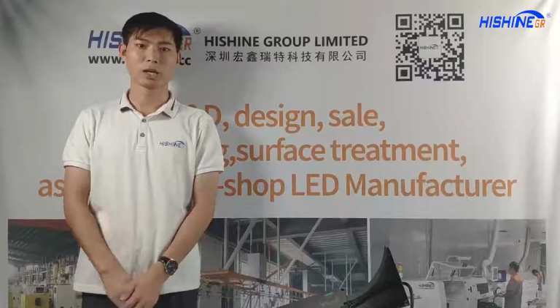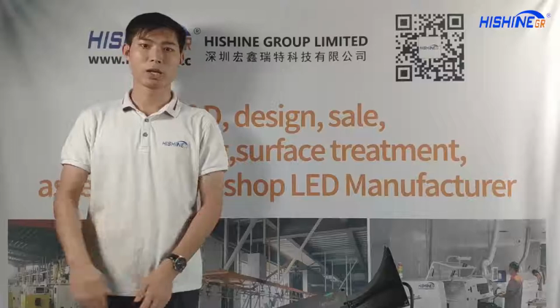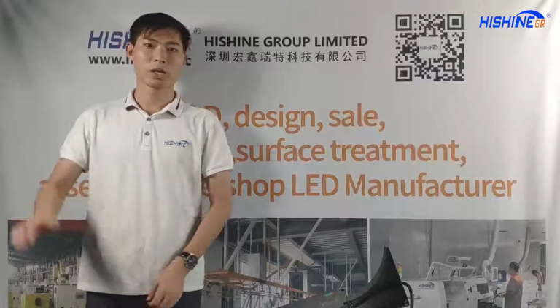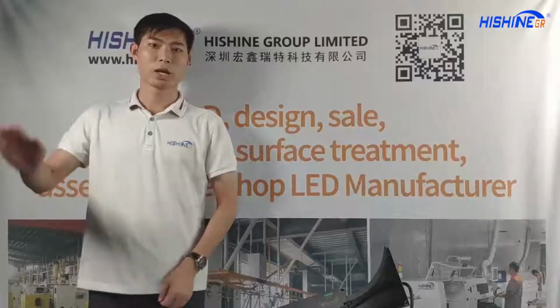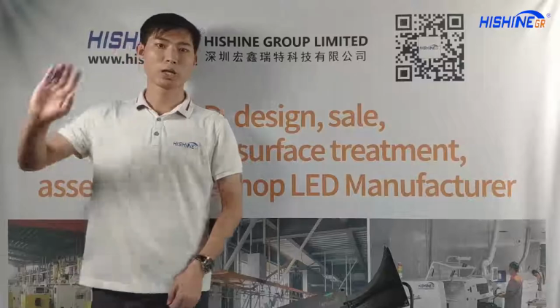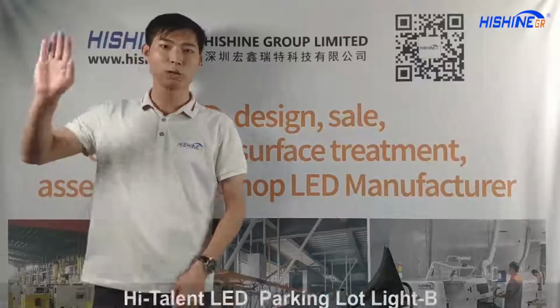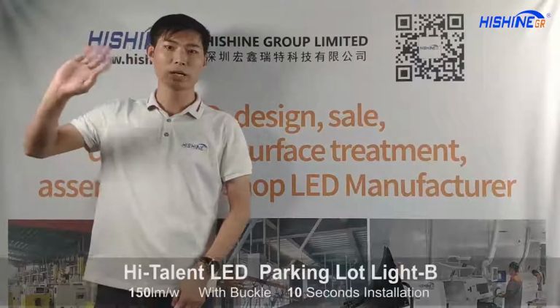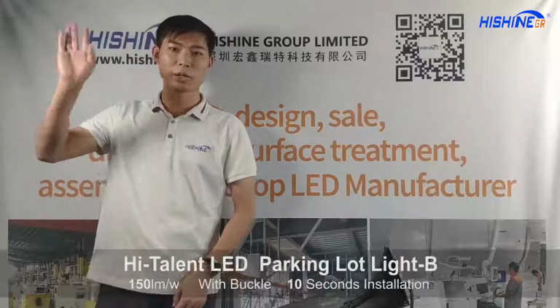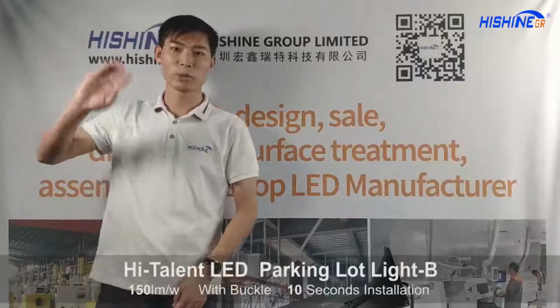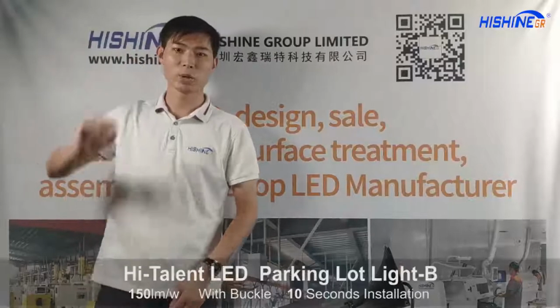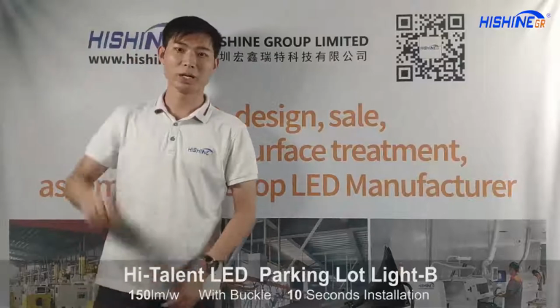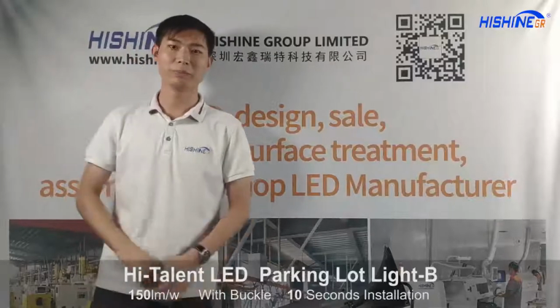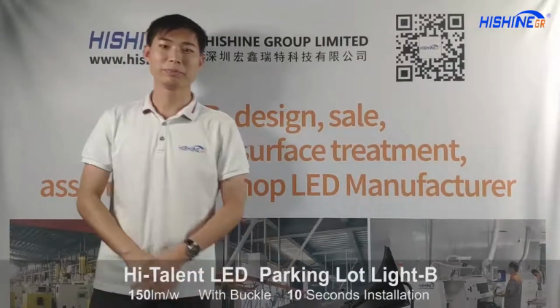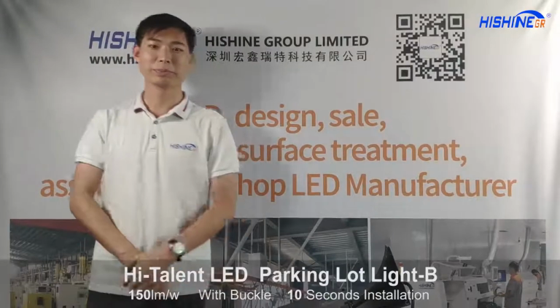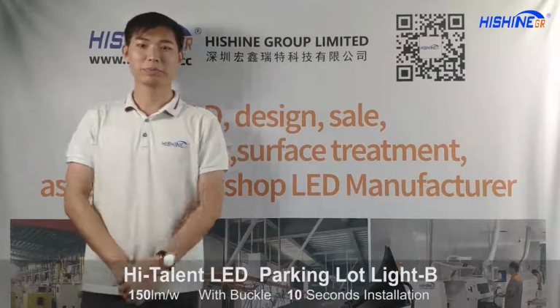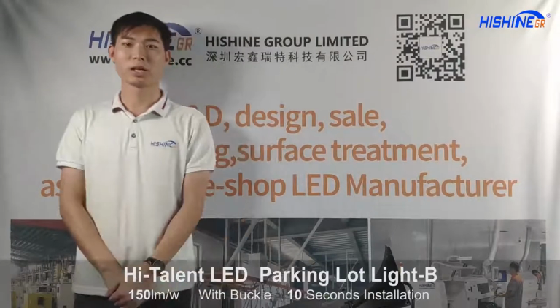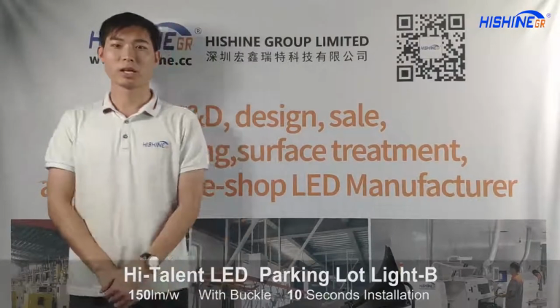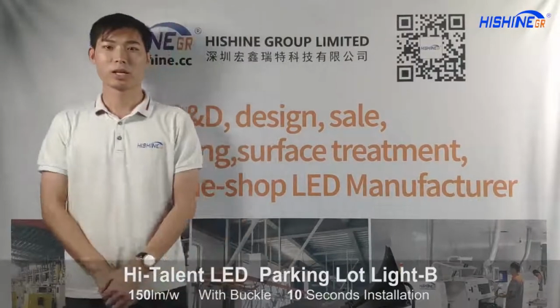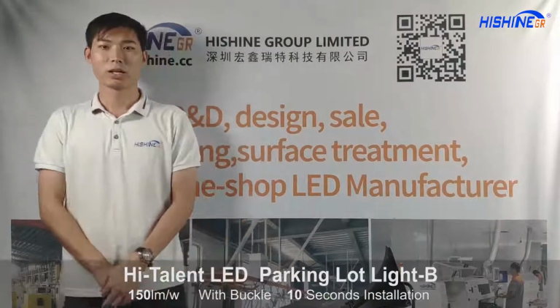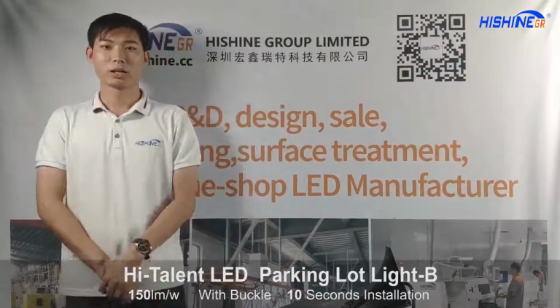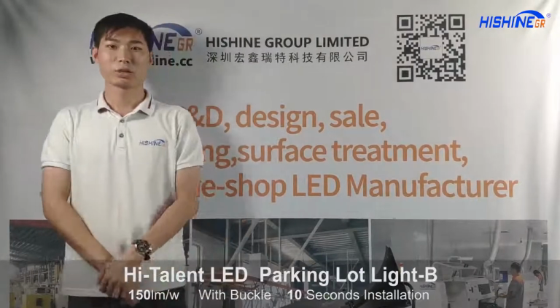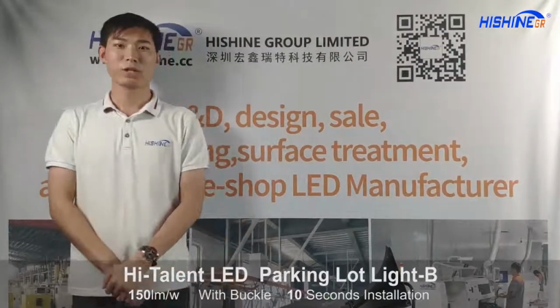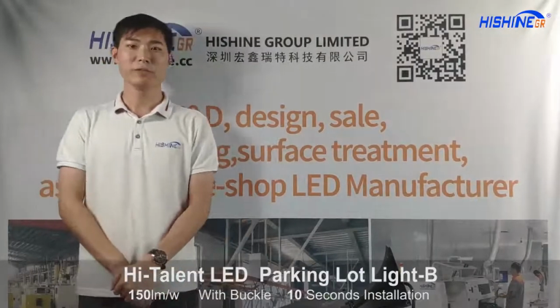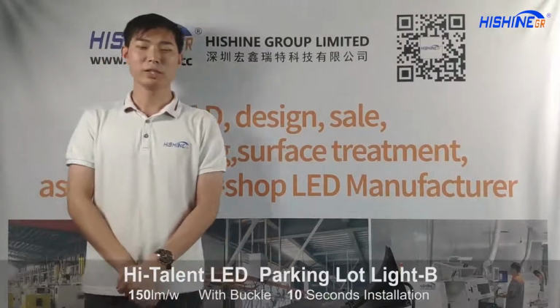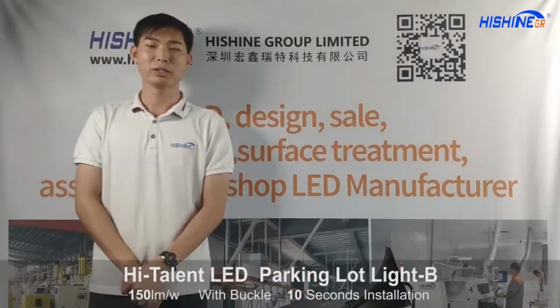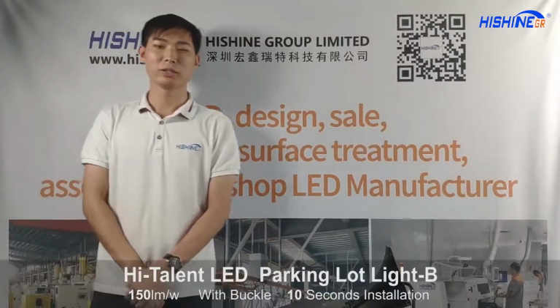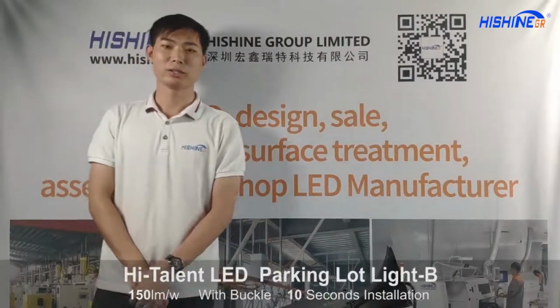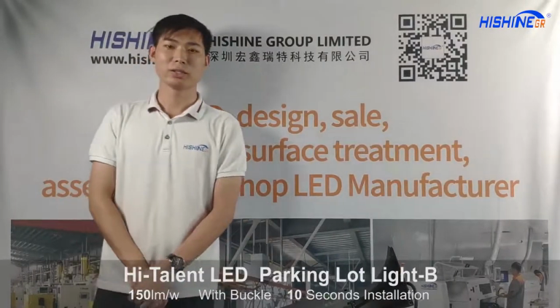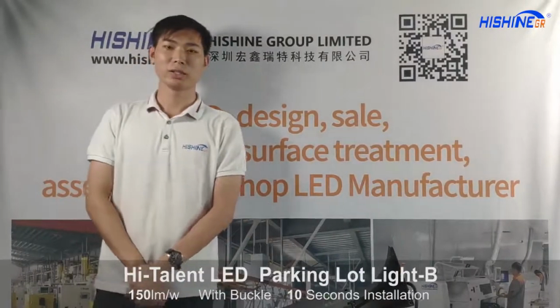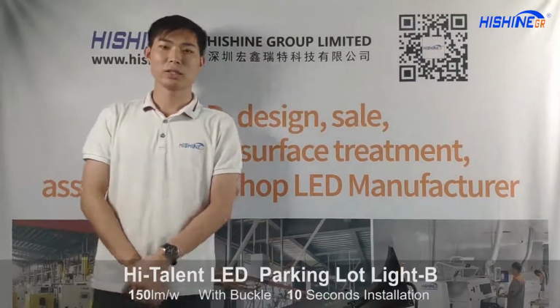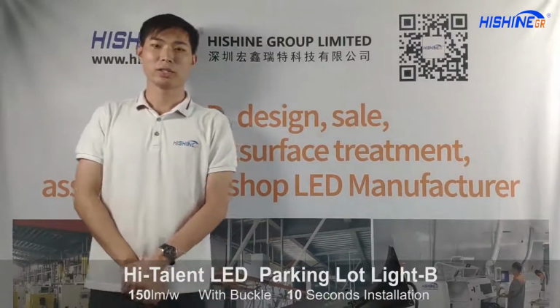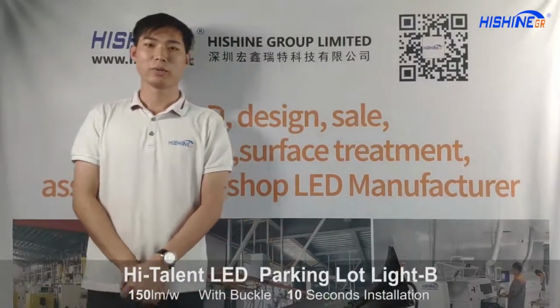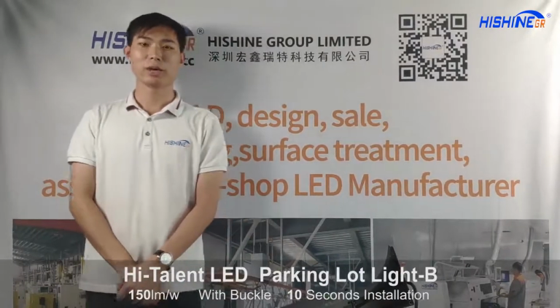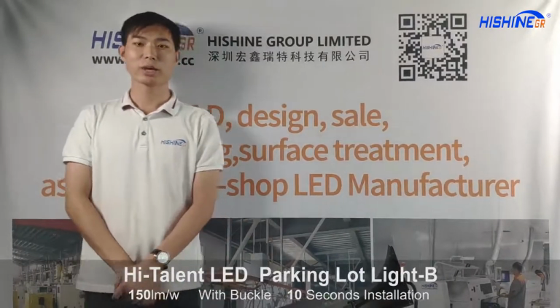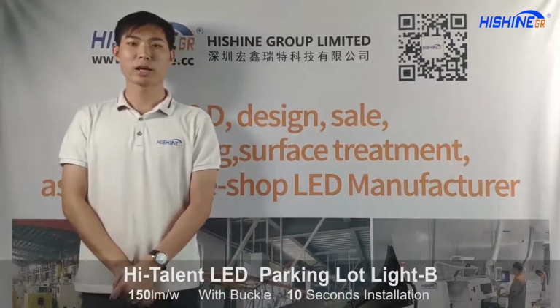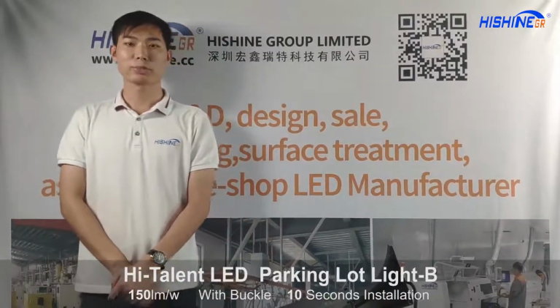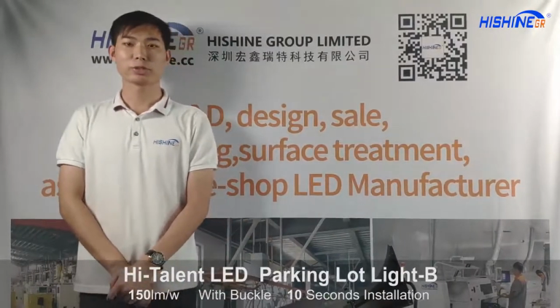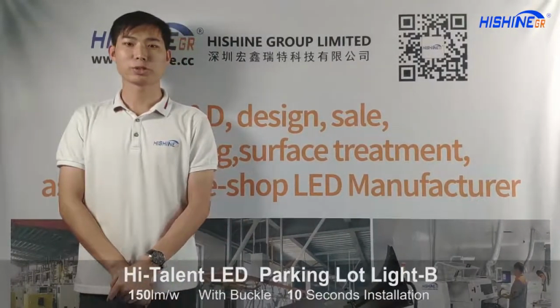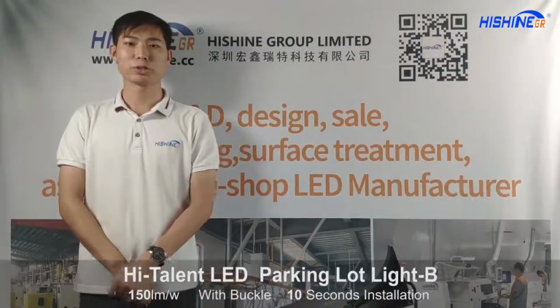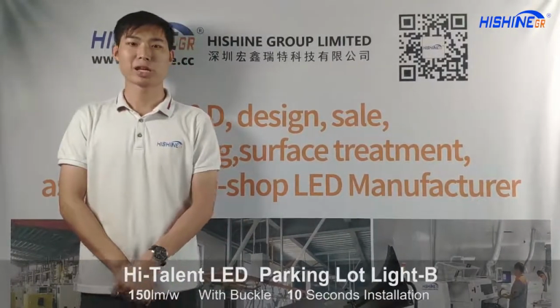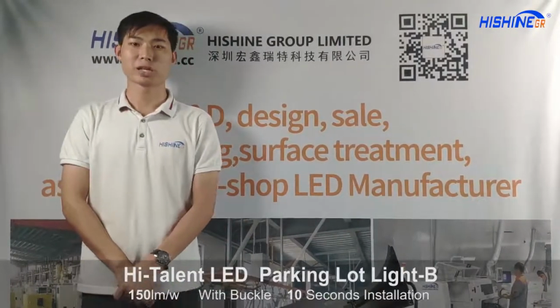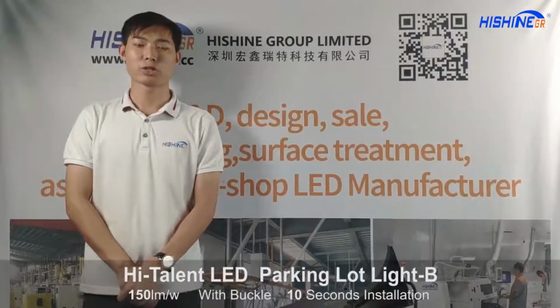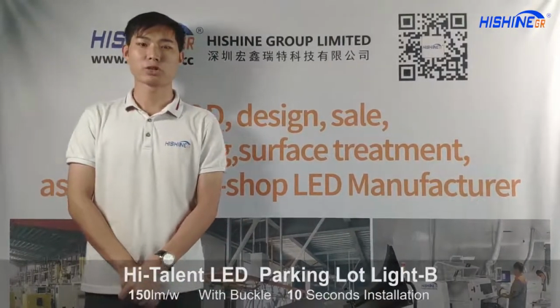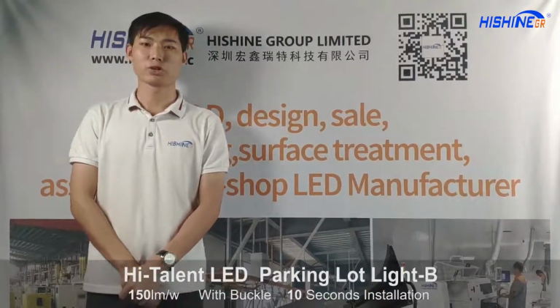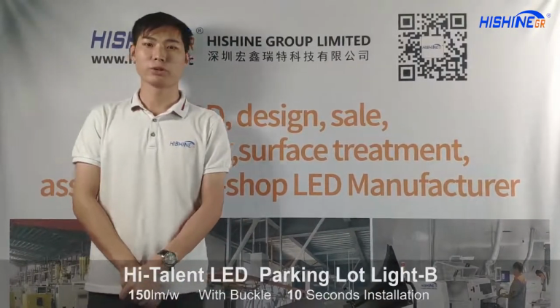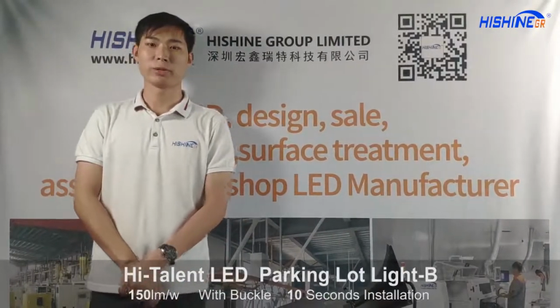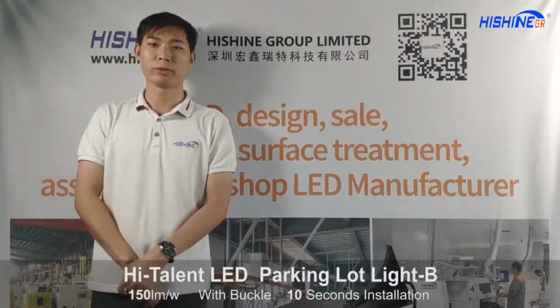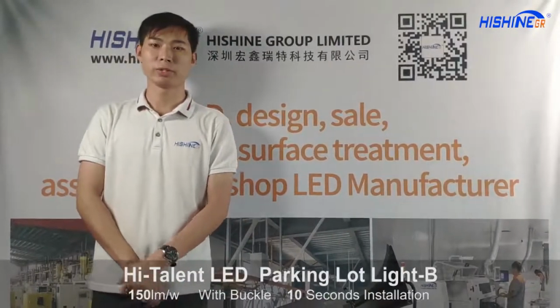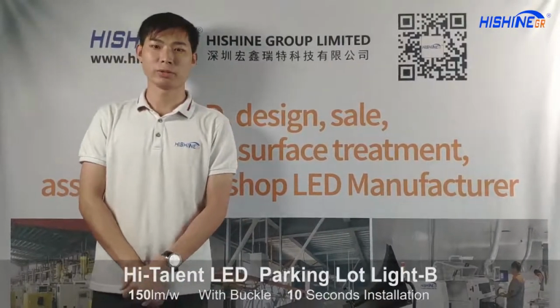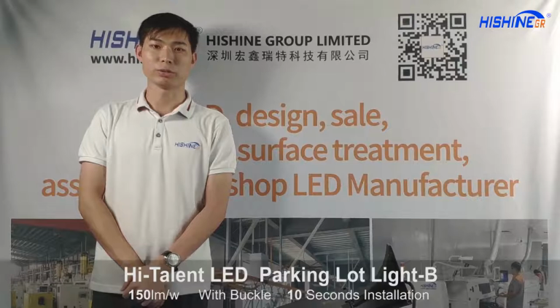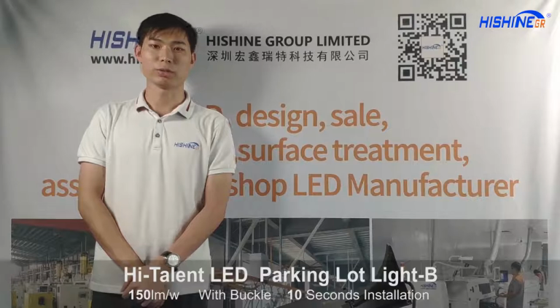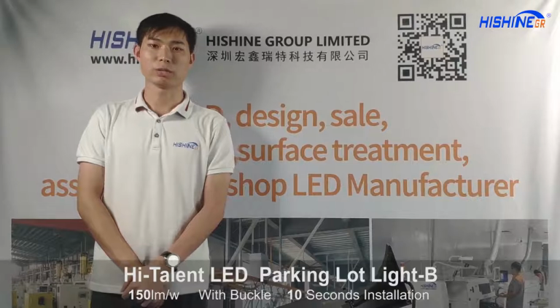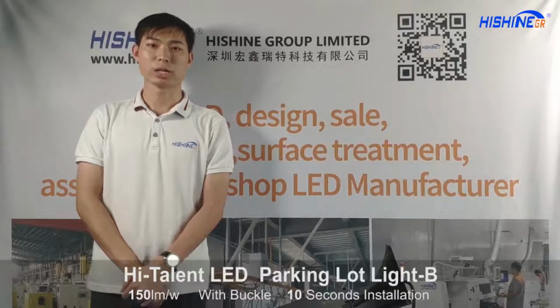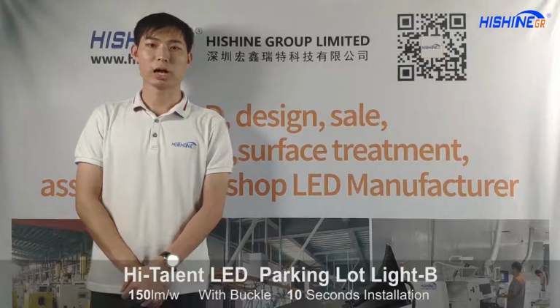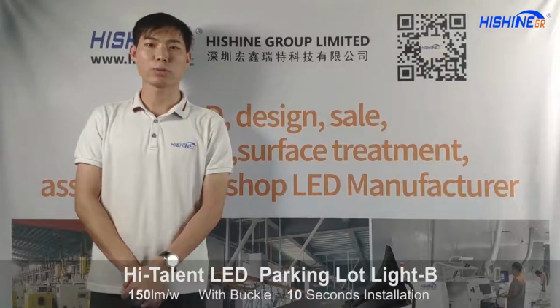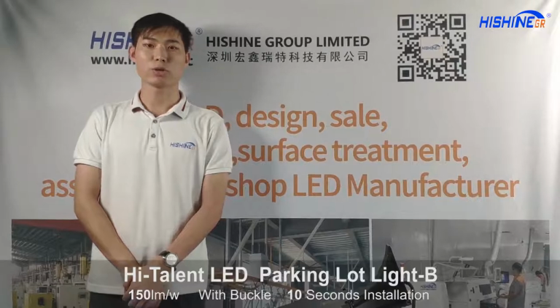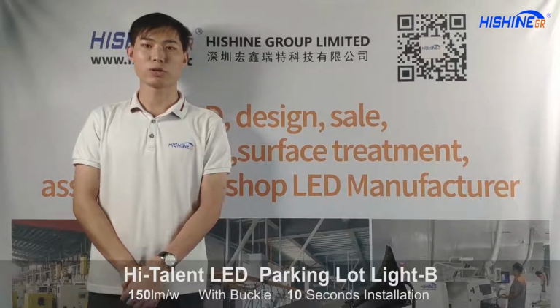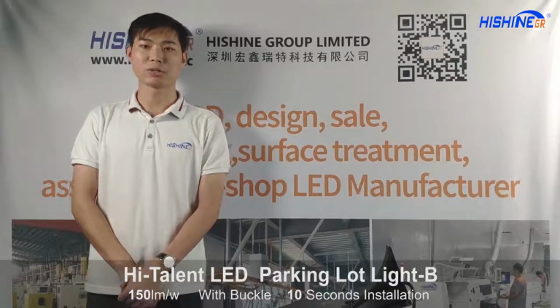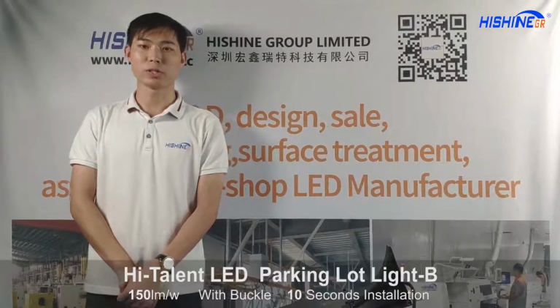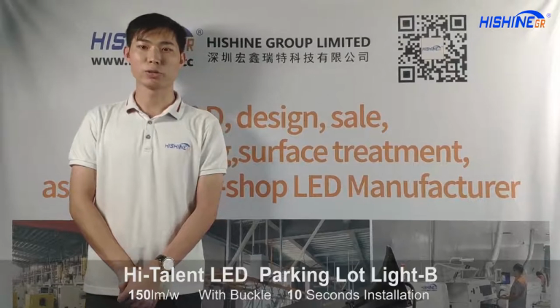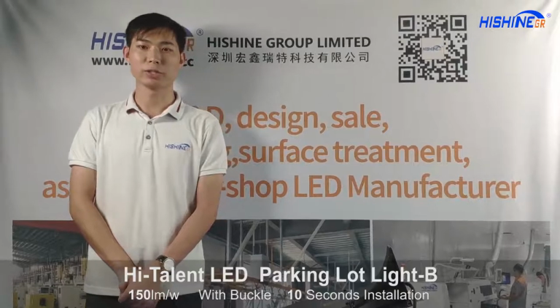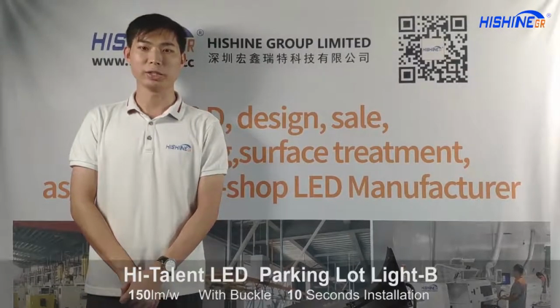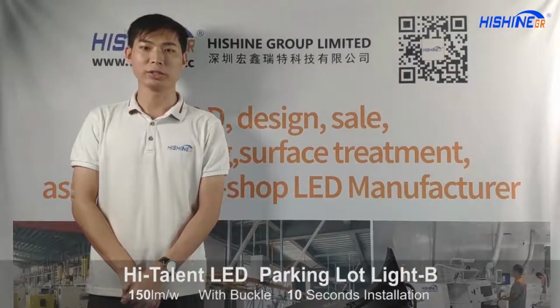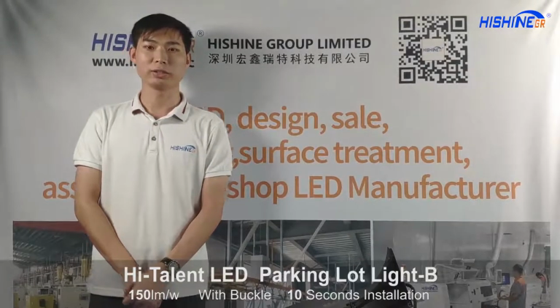Hello everyone, good evening. Welcome to Haisheng Group Living Show. I'm your host Rudy.